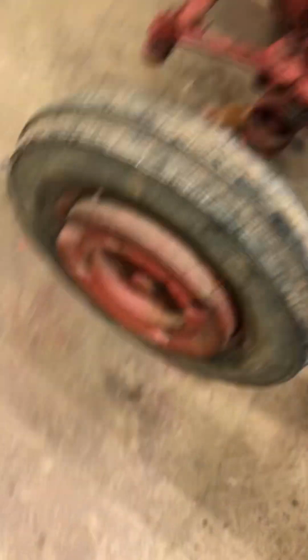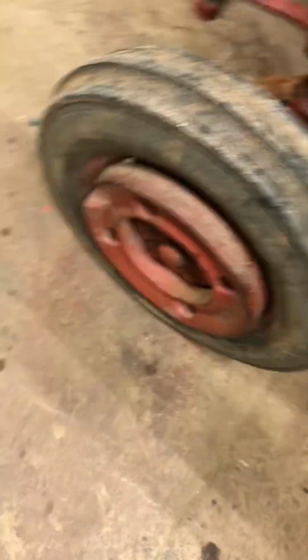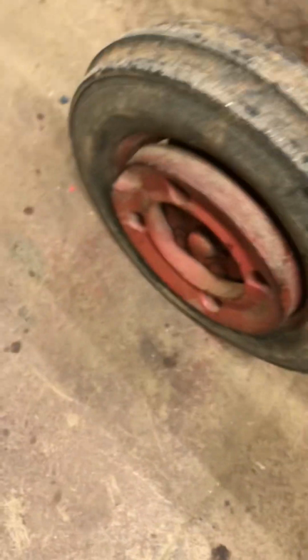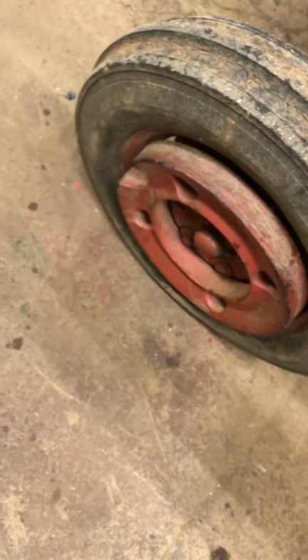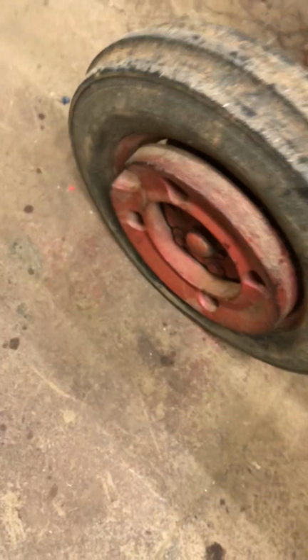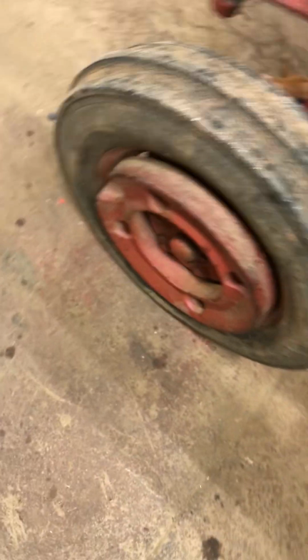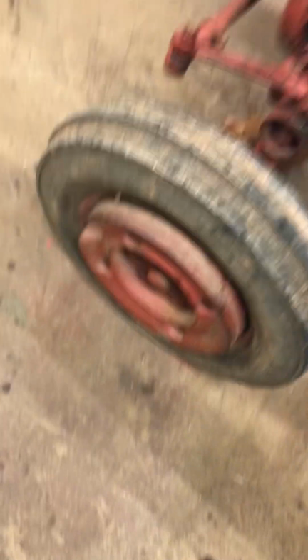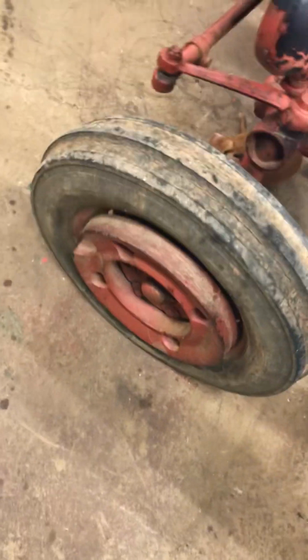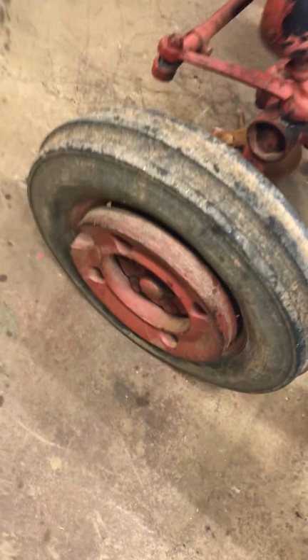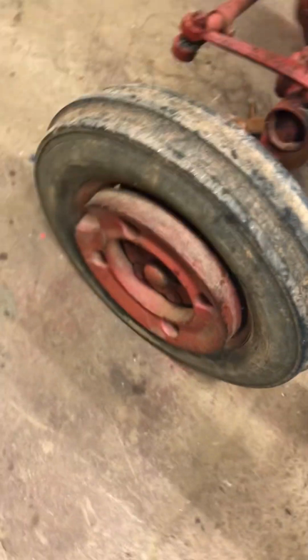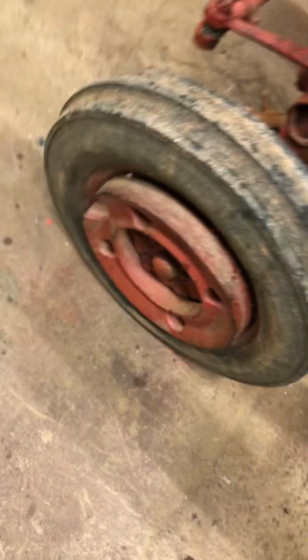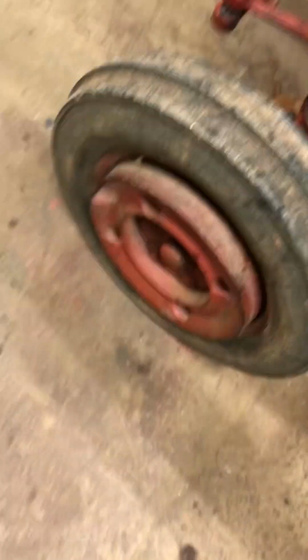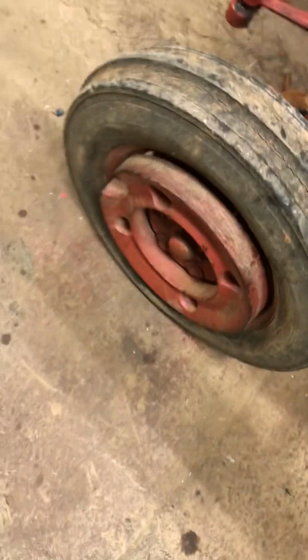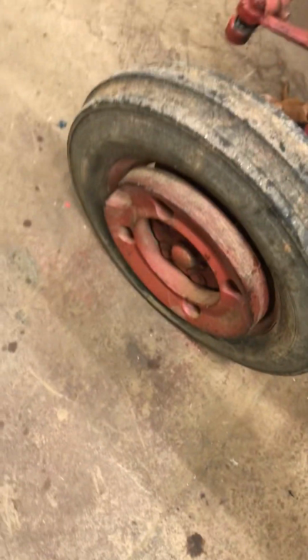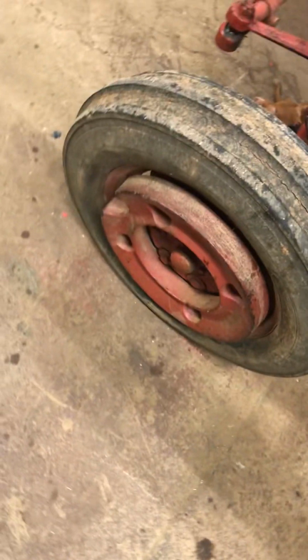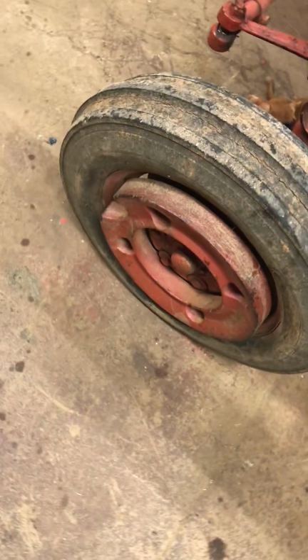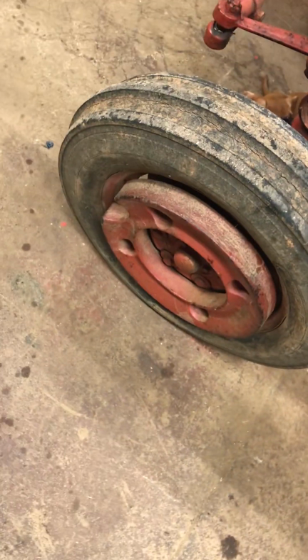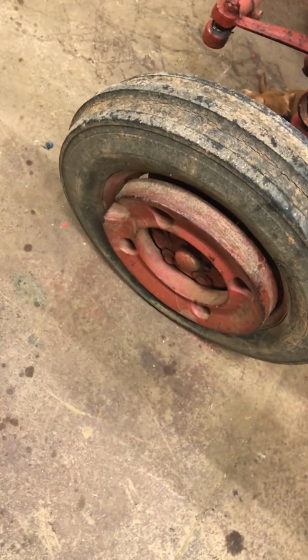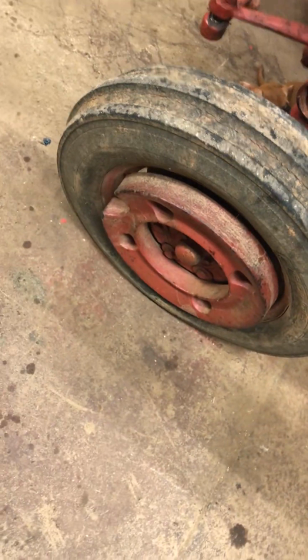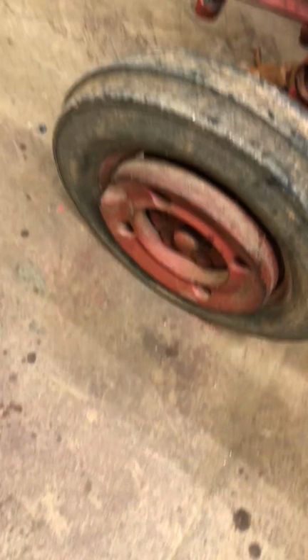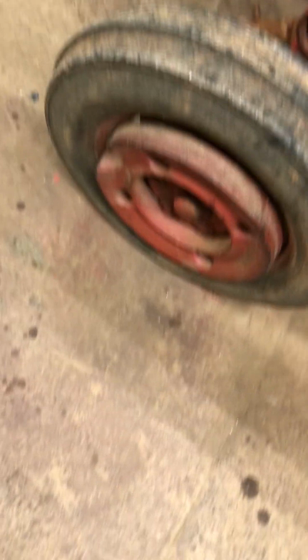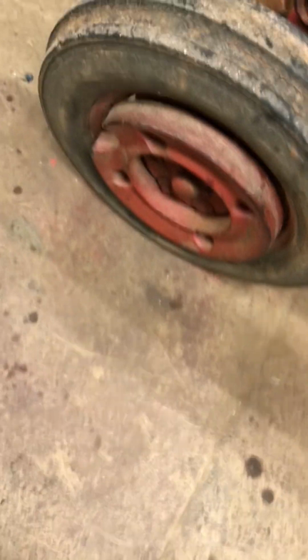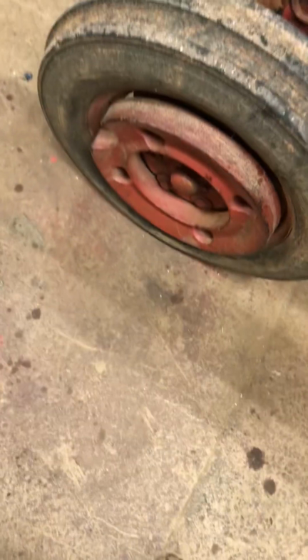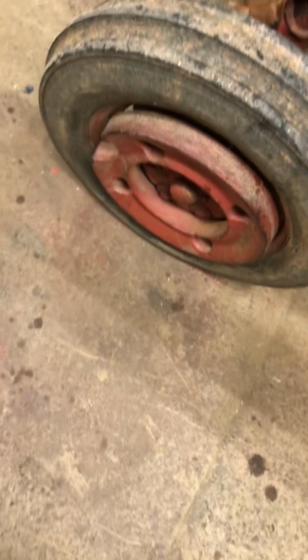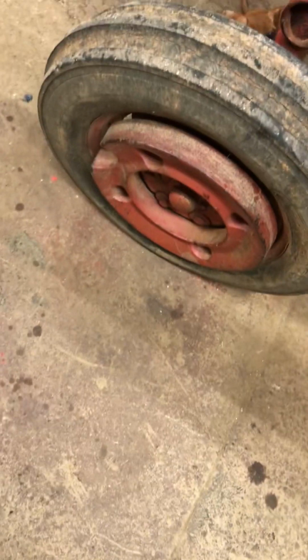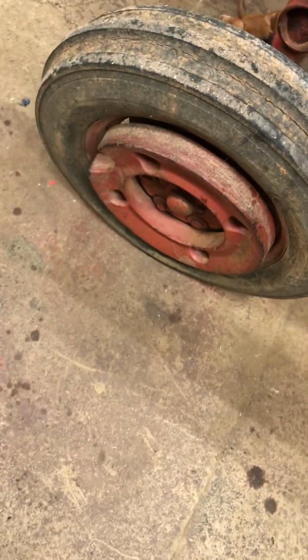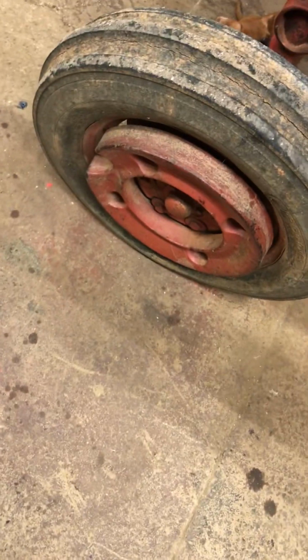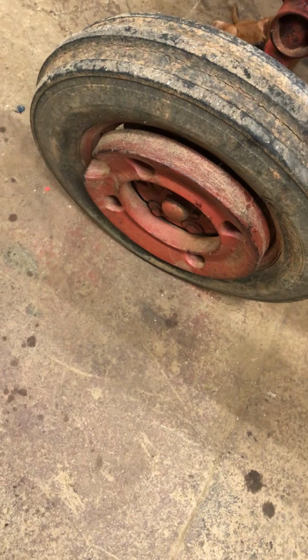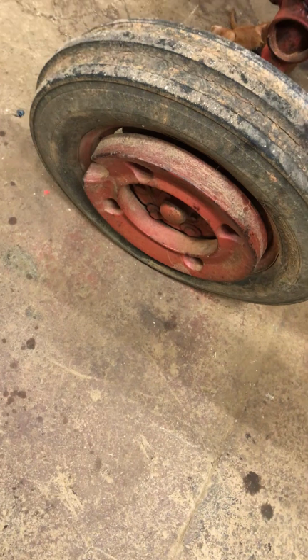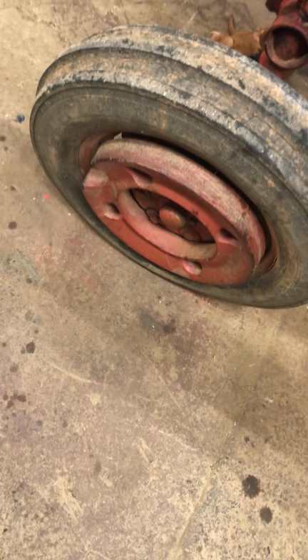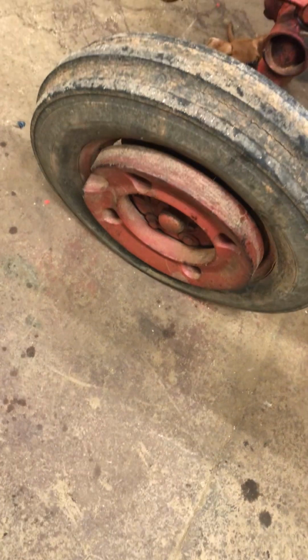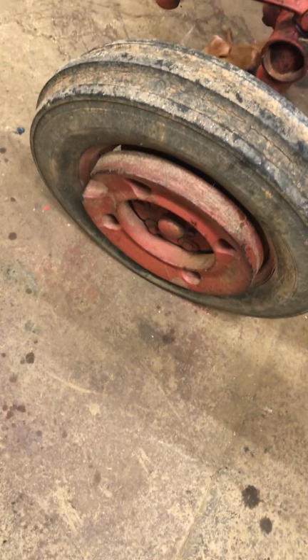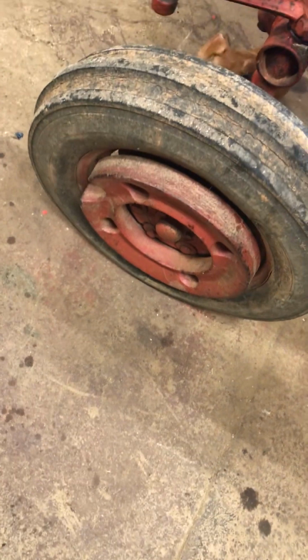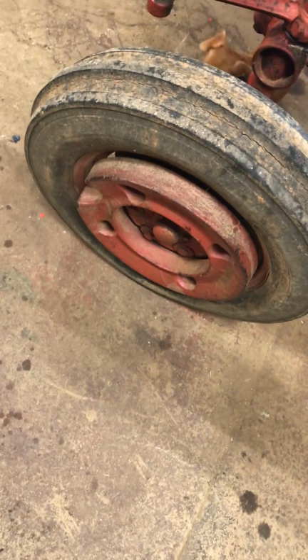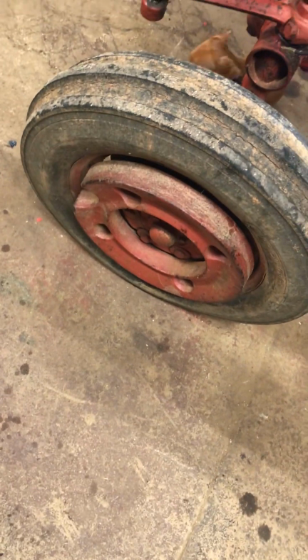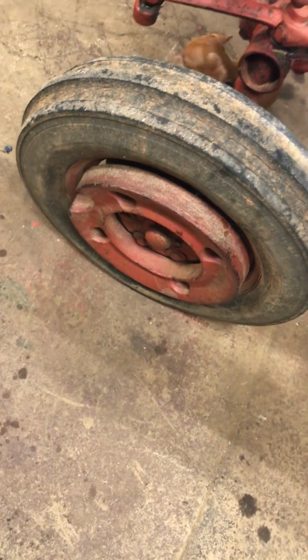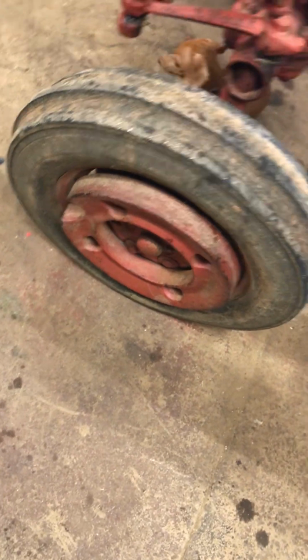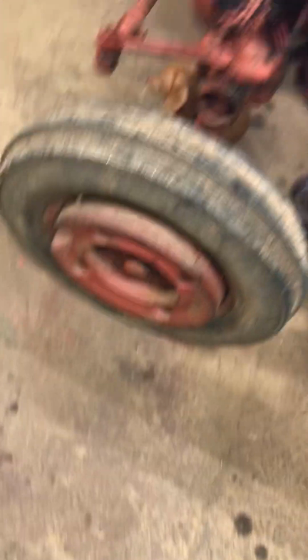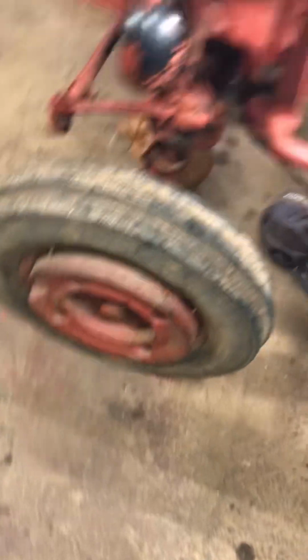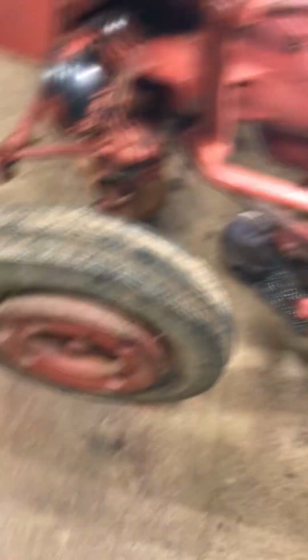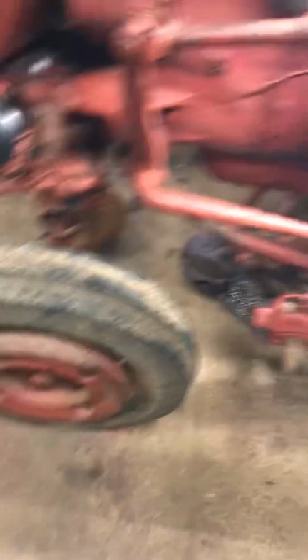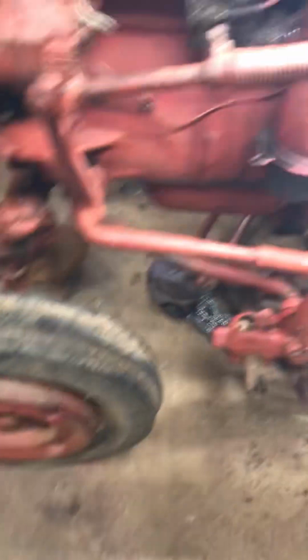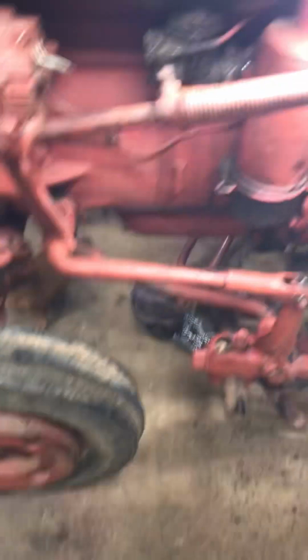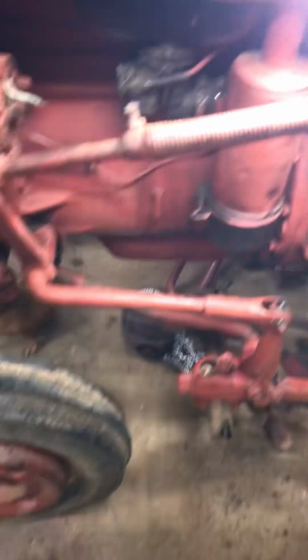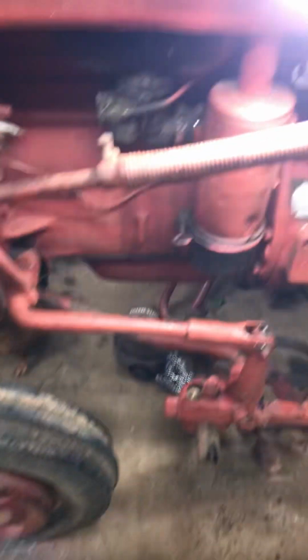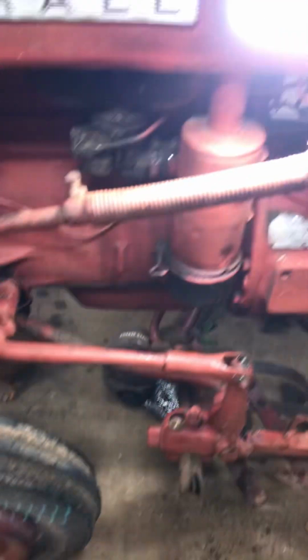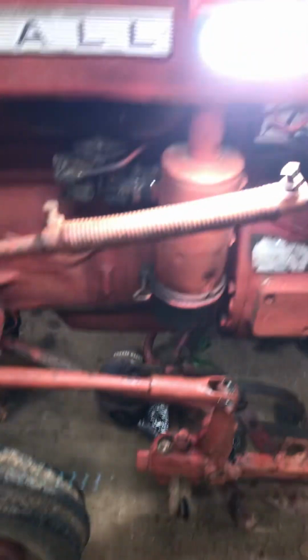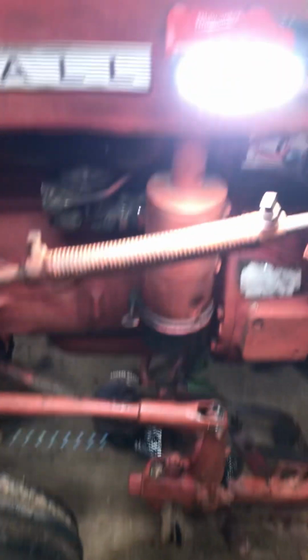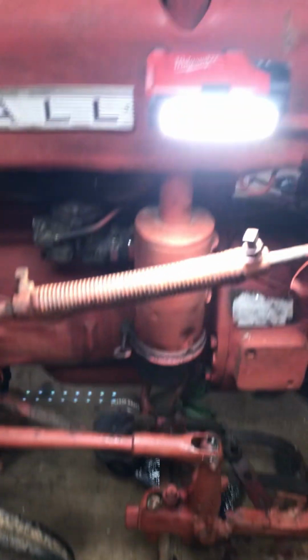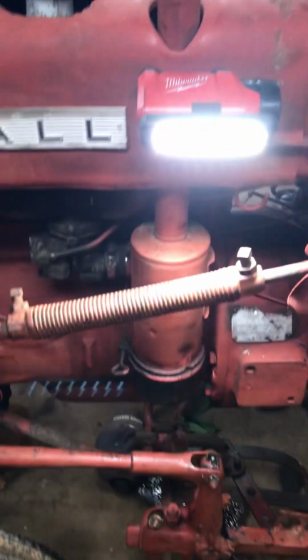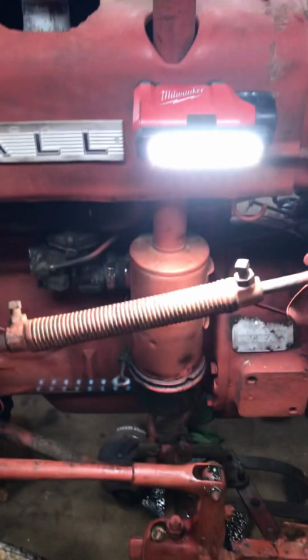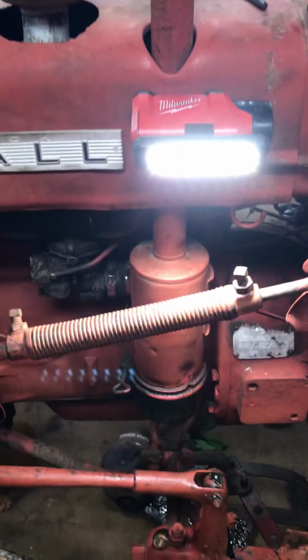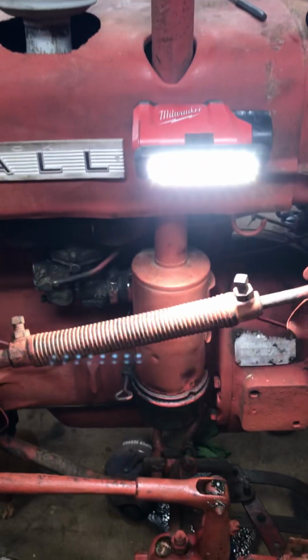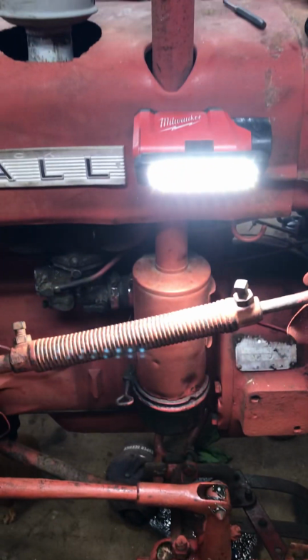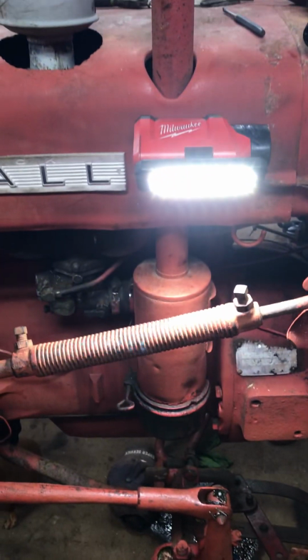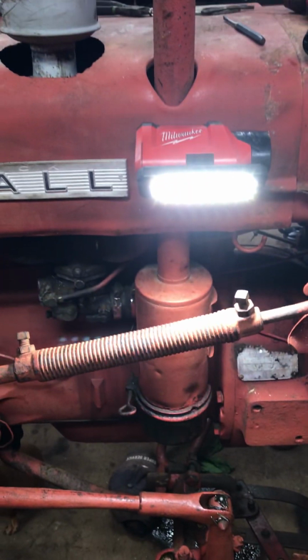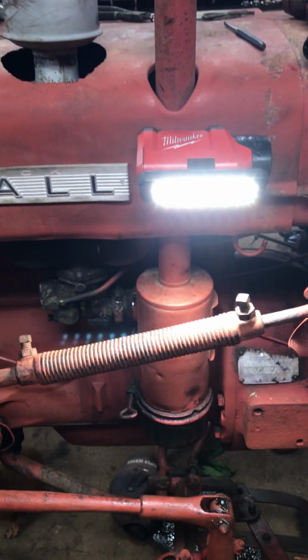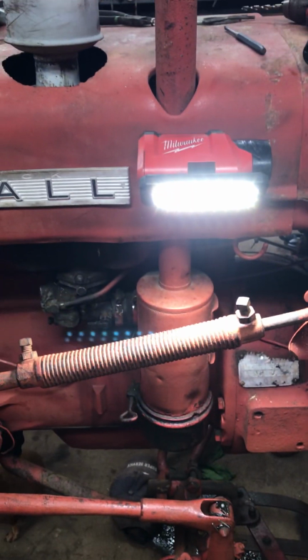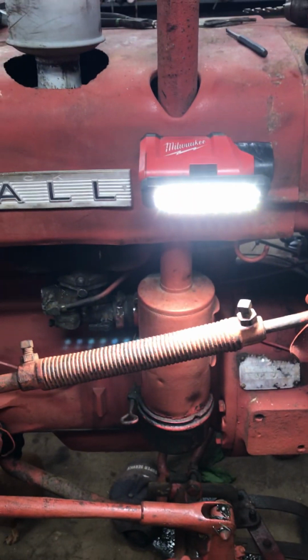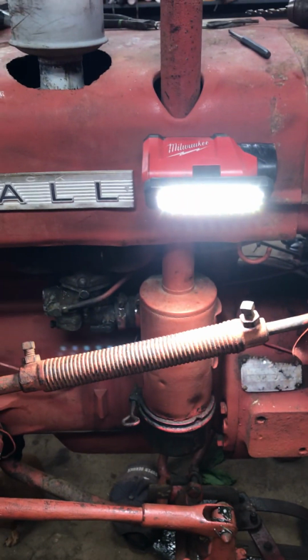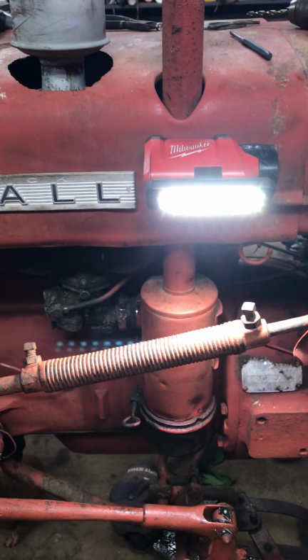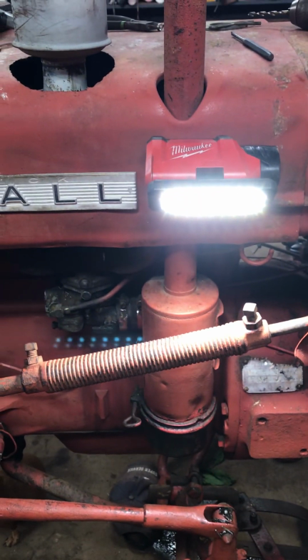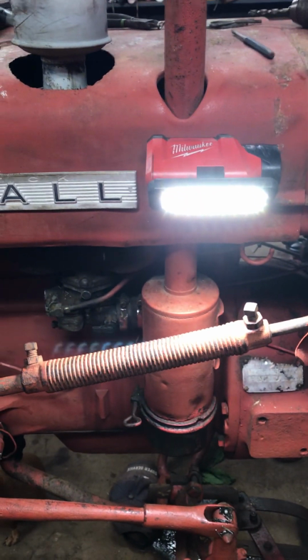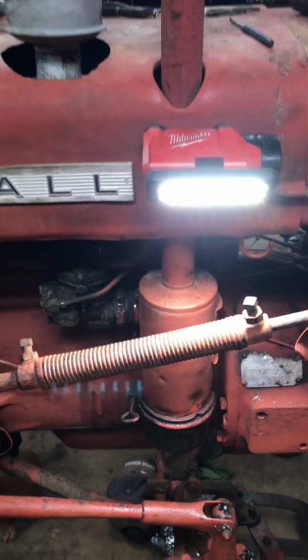I've got another separate video I'm going to do on these wheels. Thanks for watching.